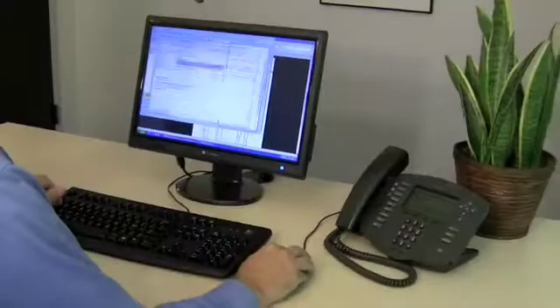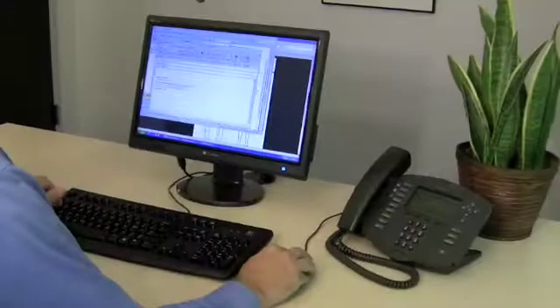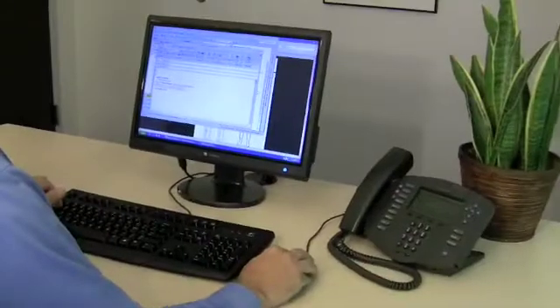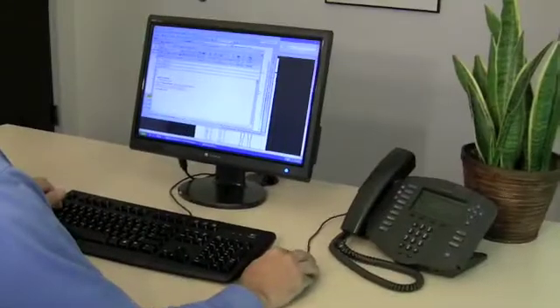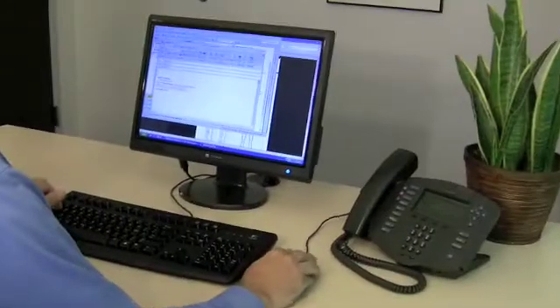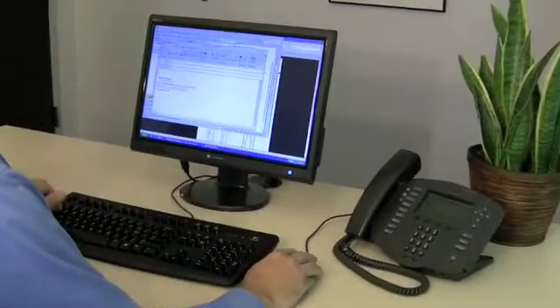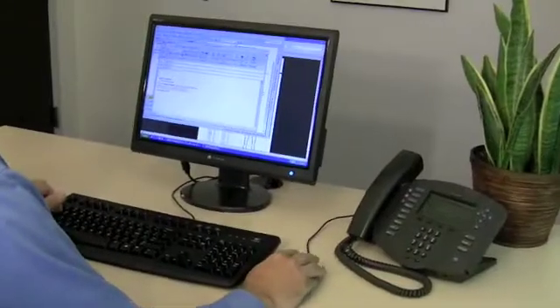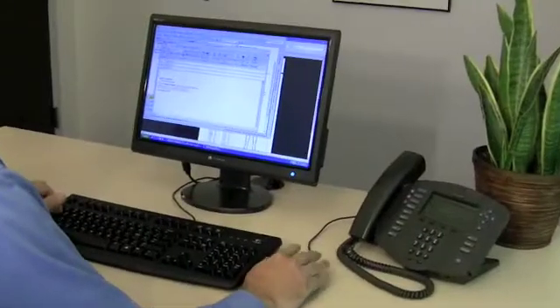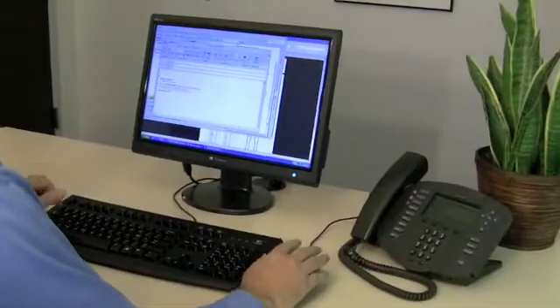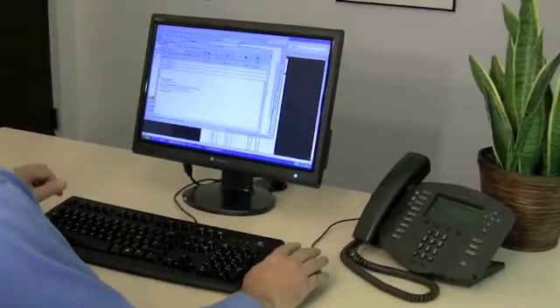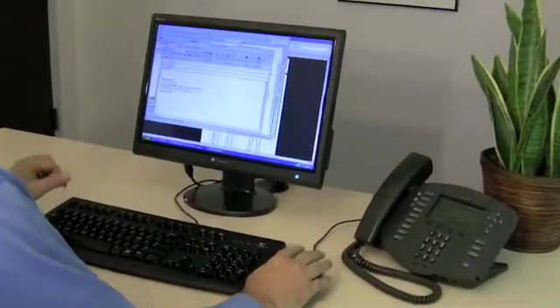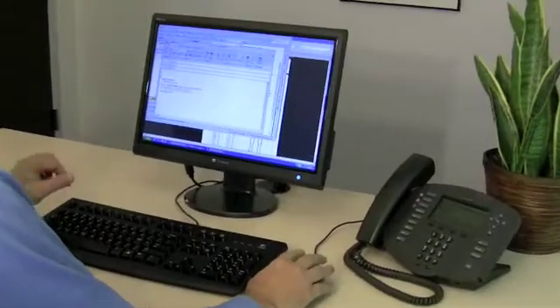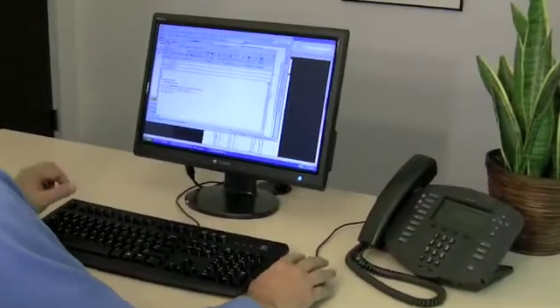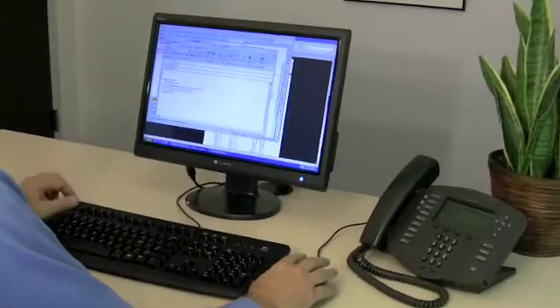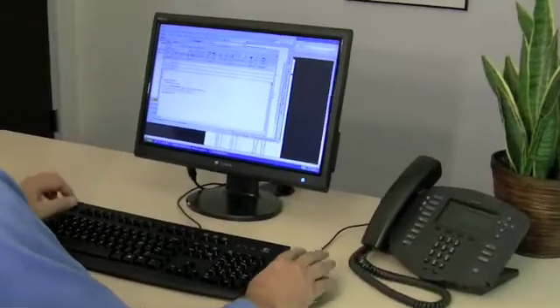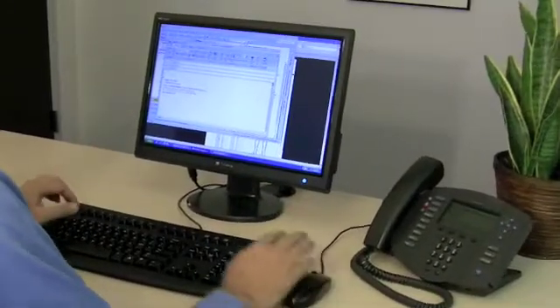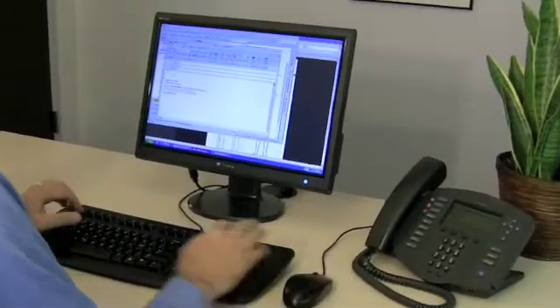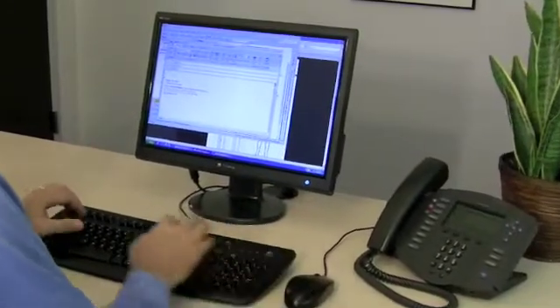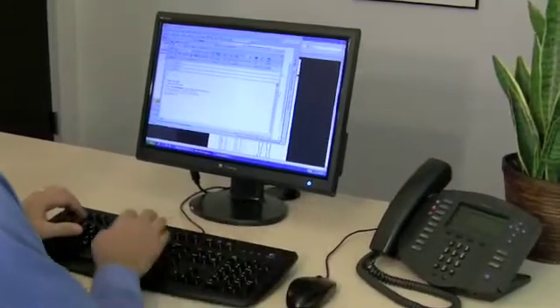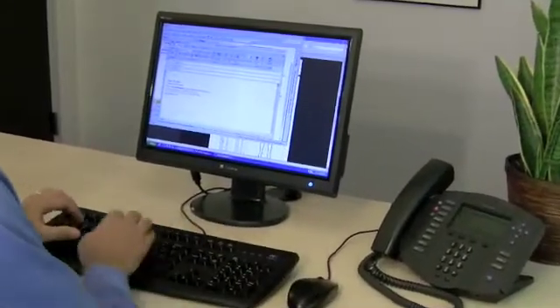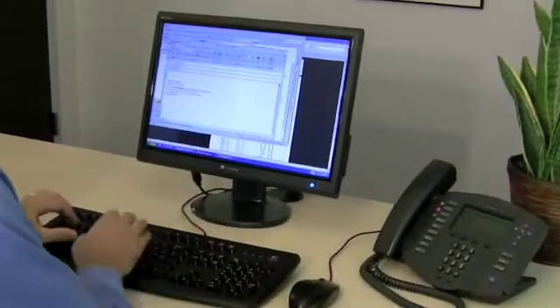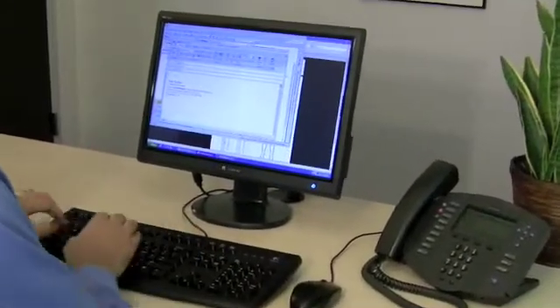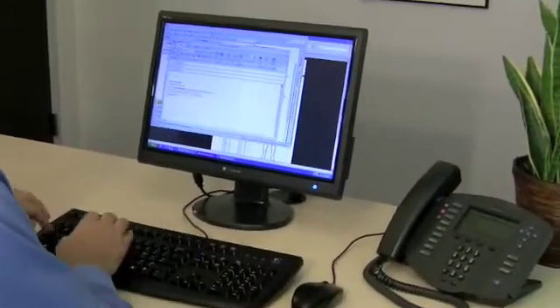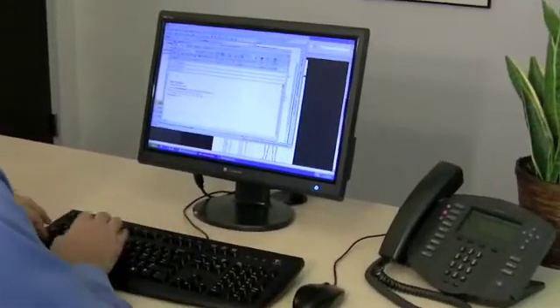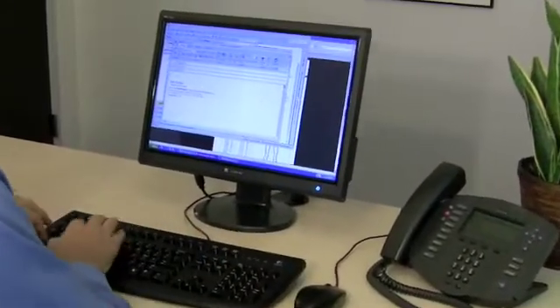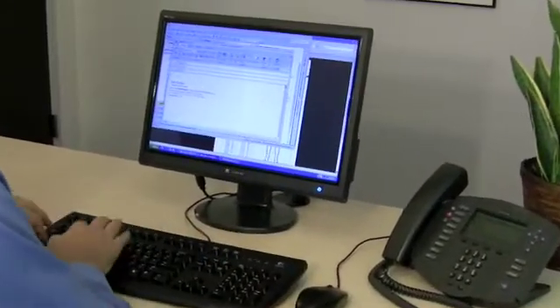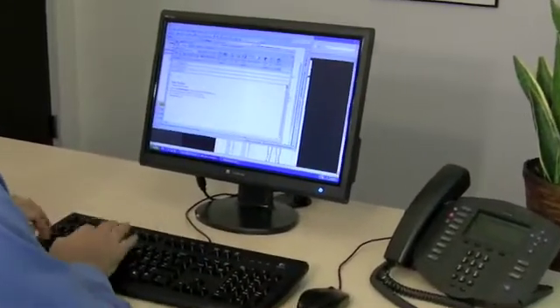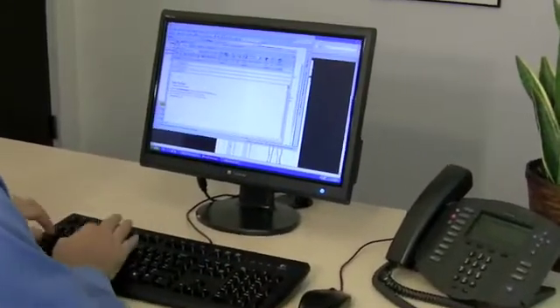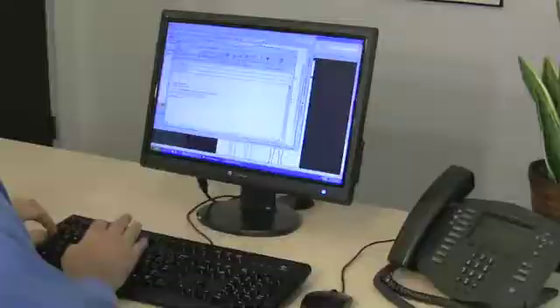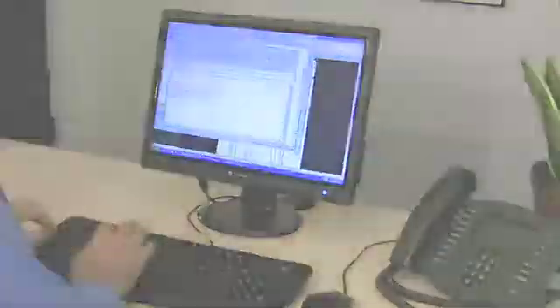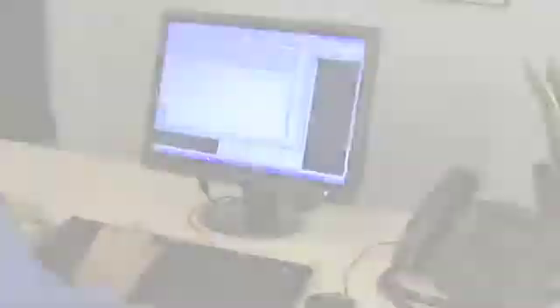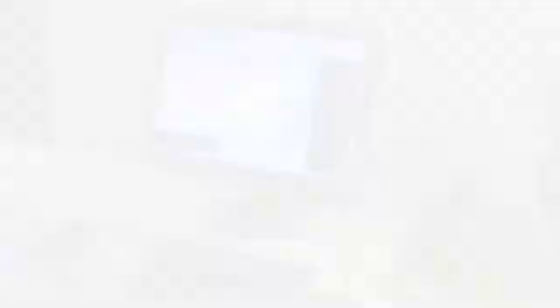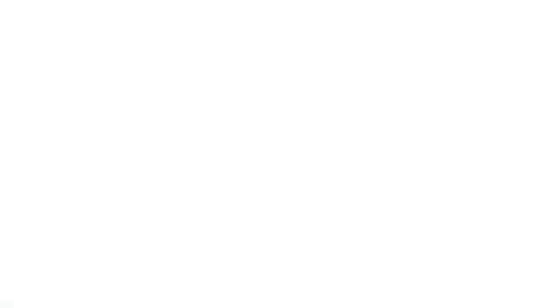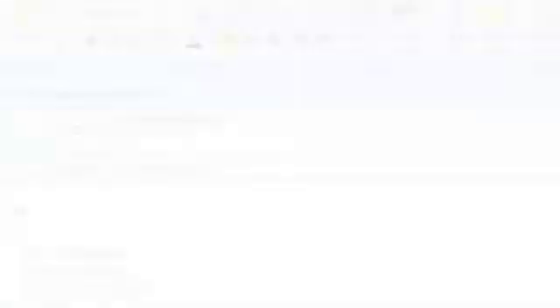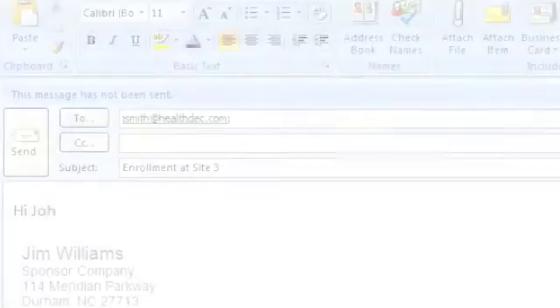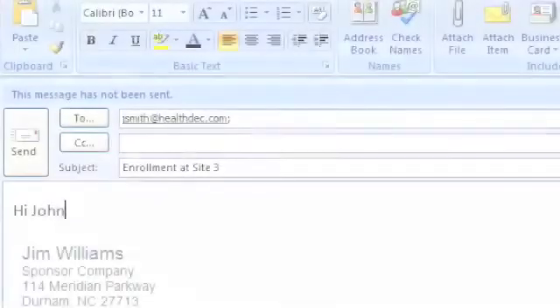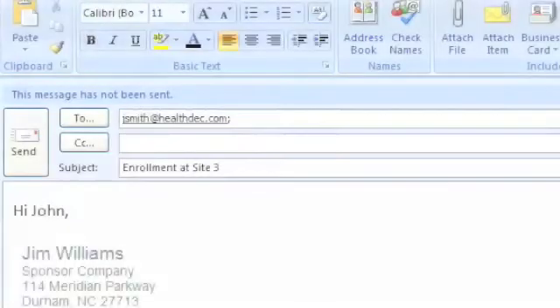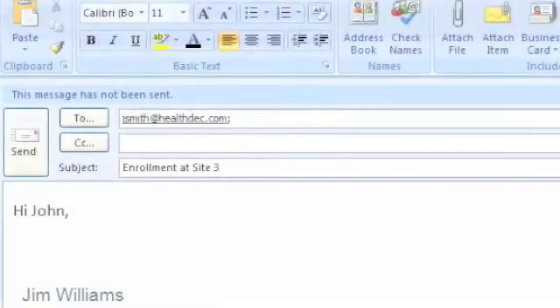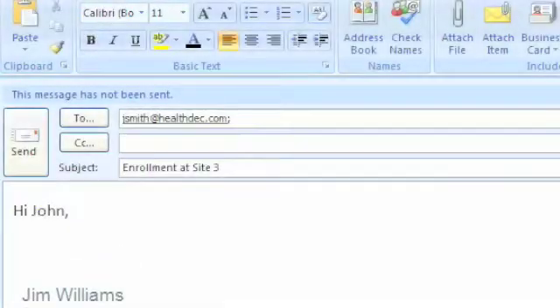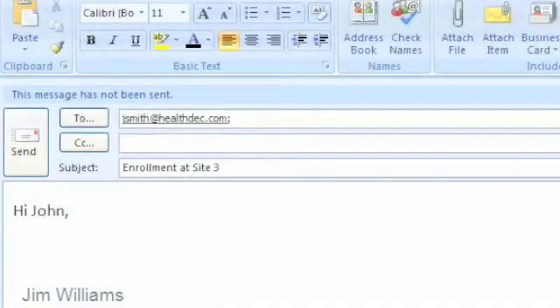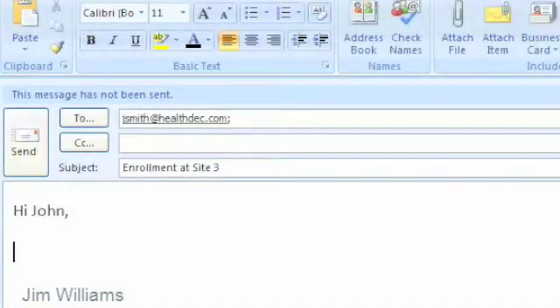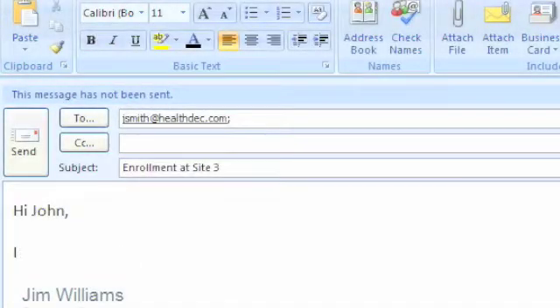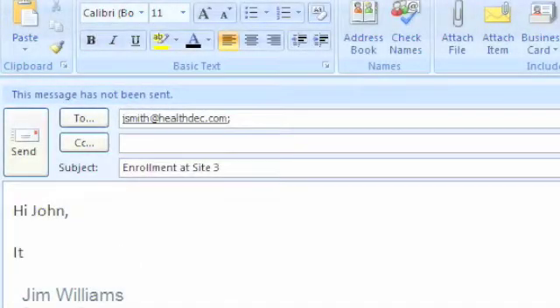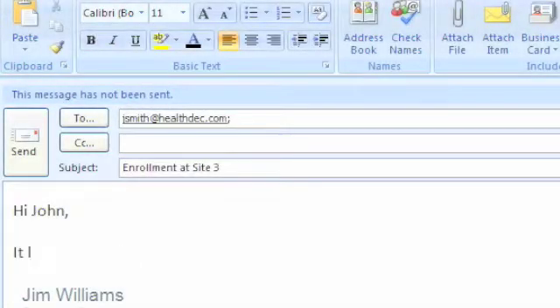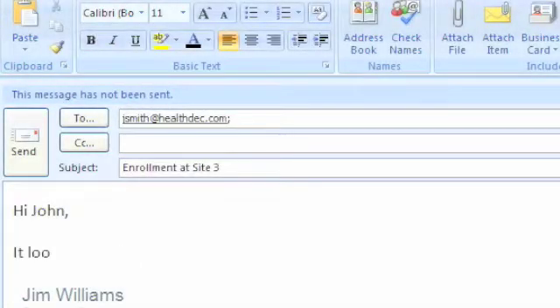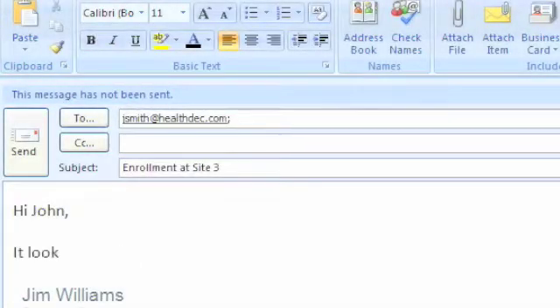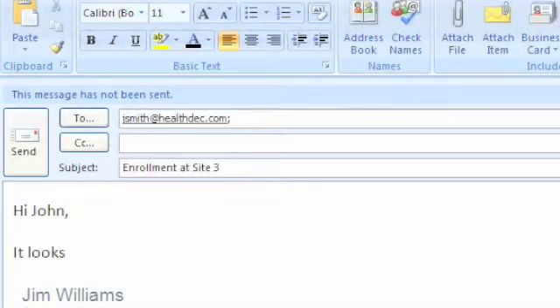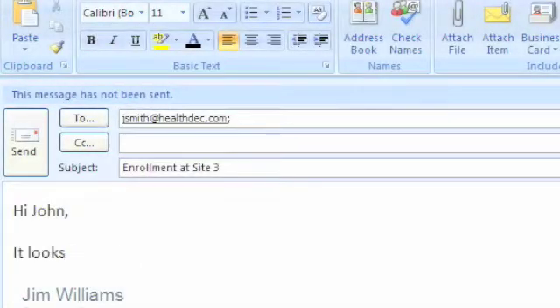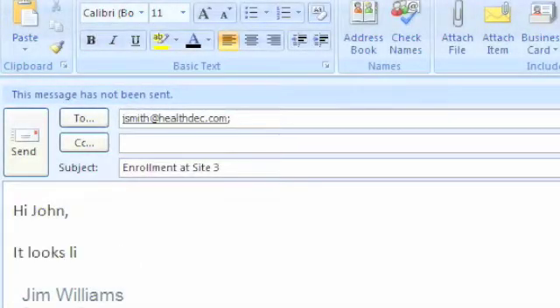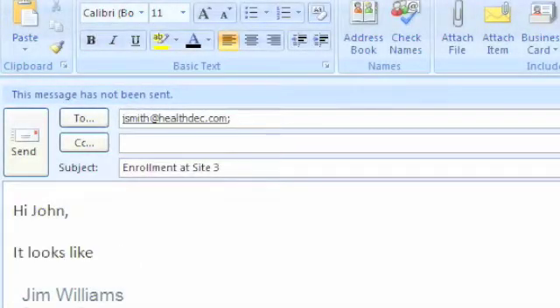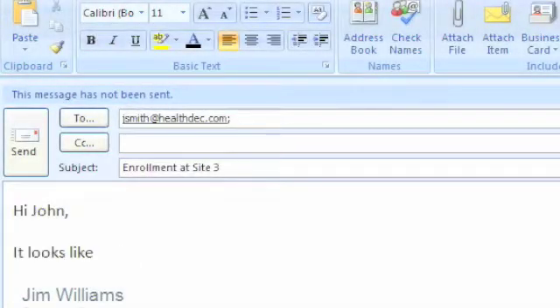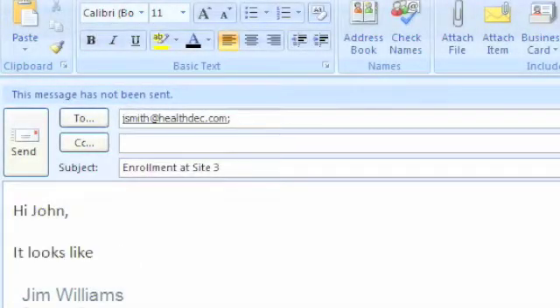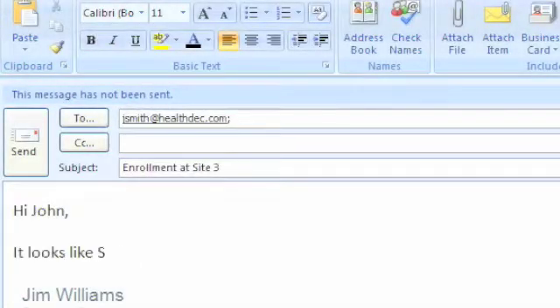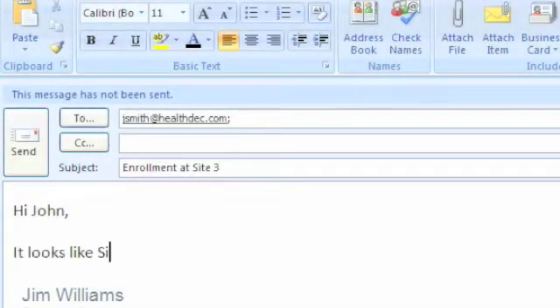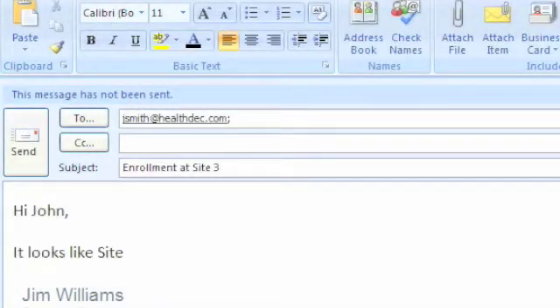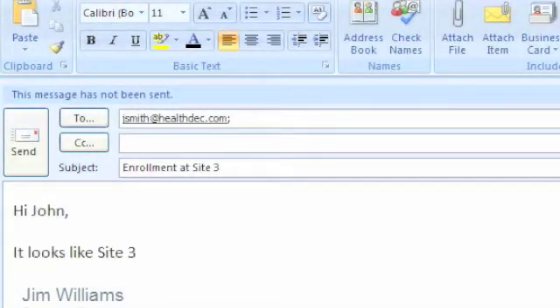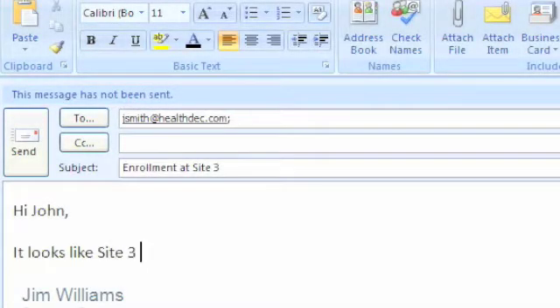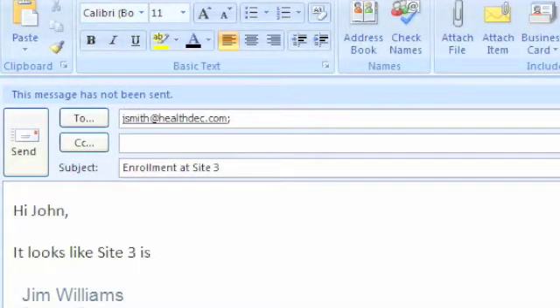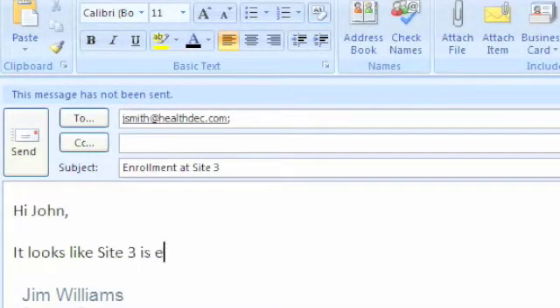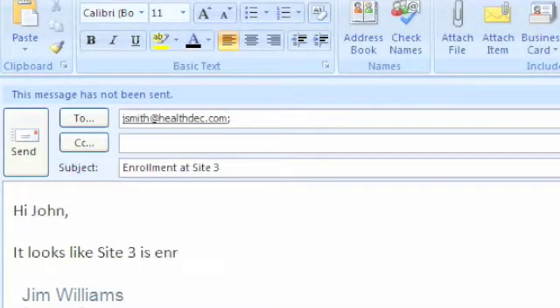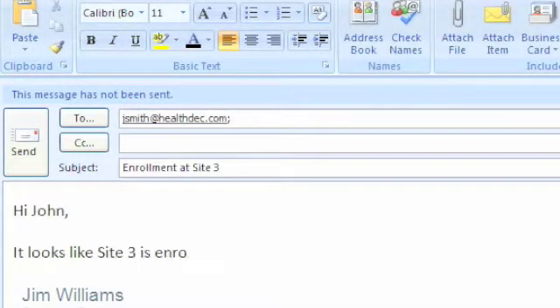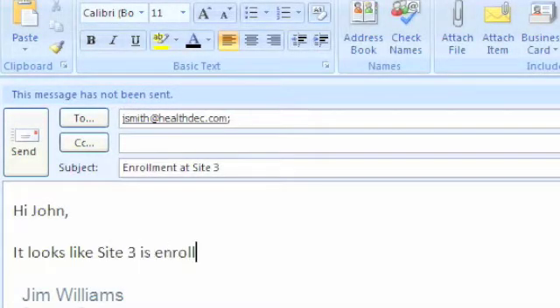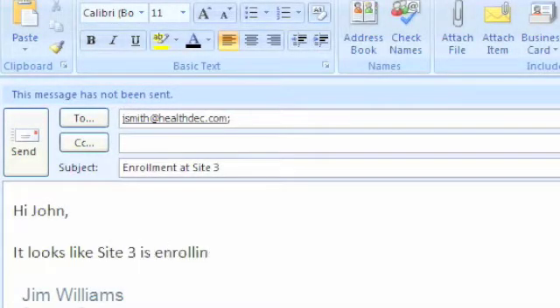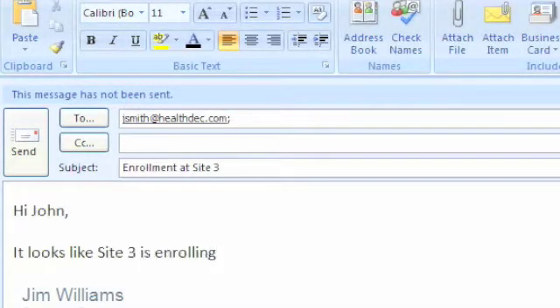With continuous, real-time information at your fingertips, it's easy to optimize your trial's speed and efficiency.